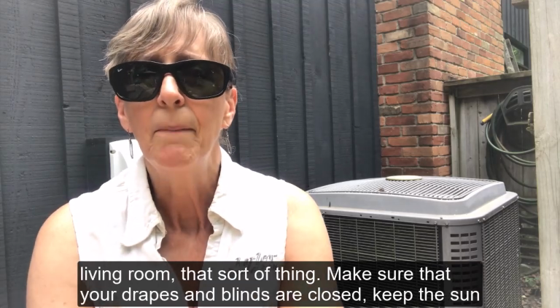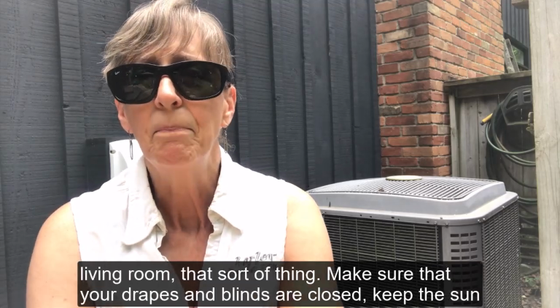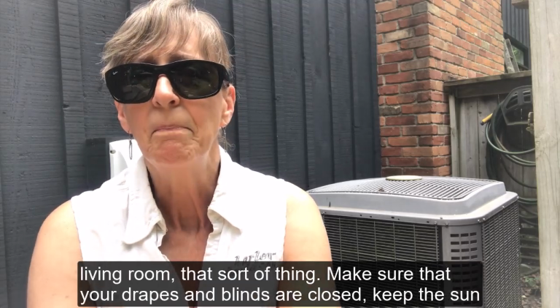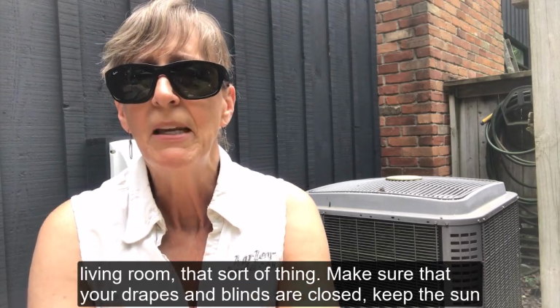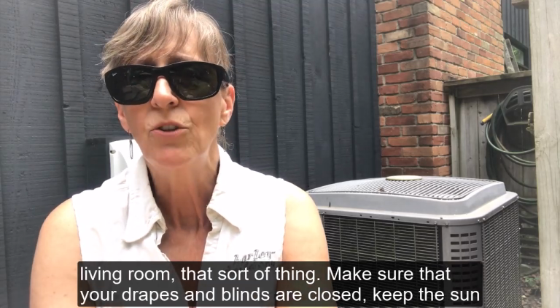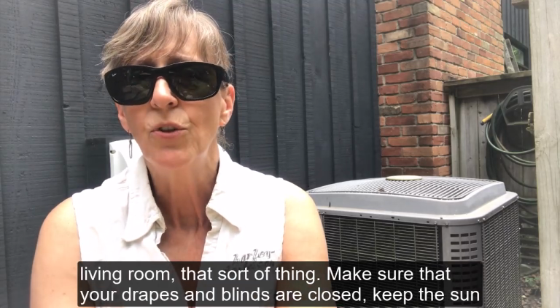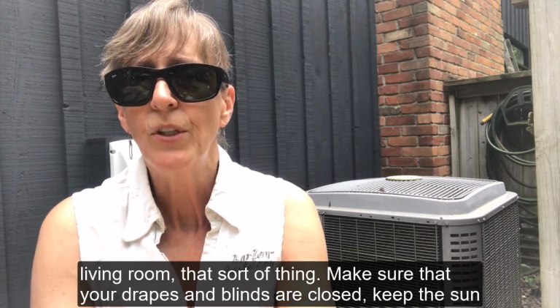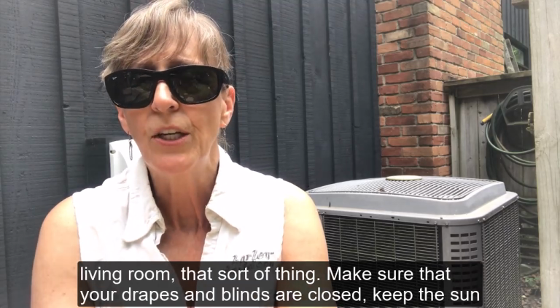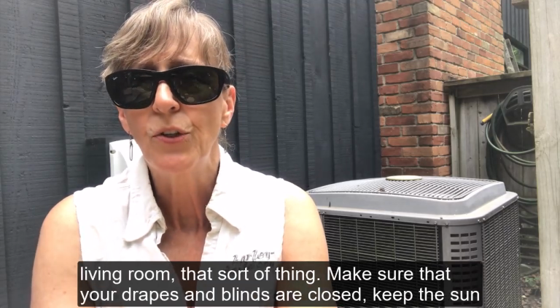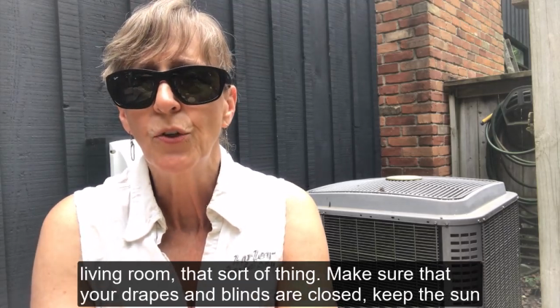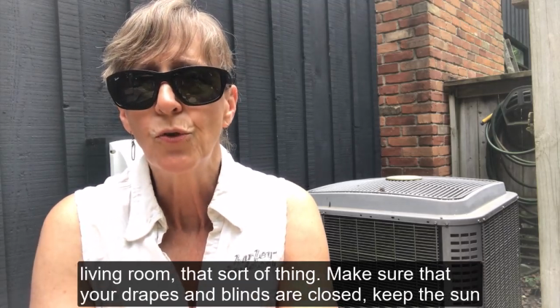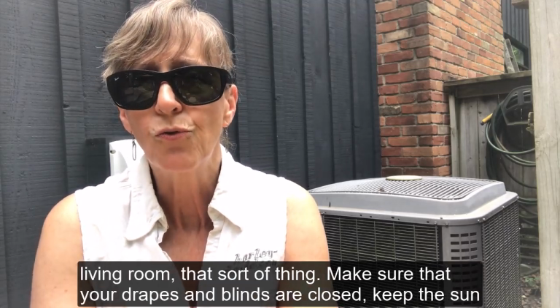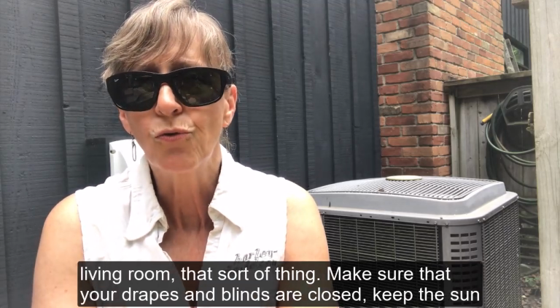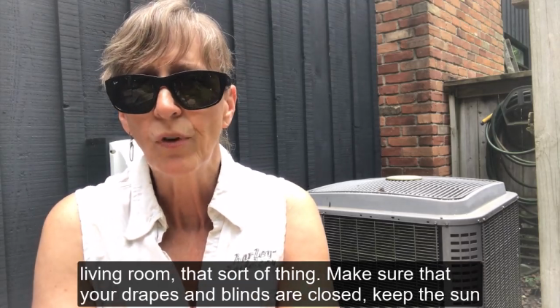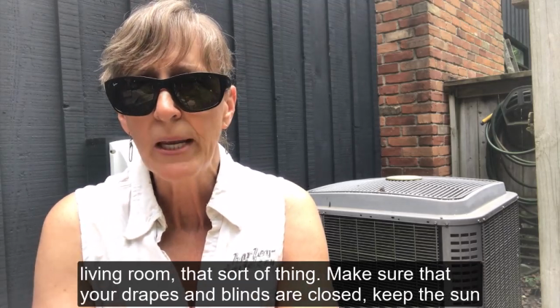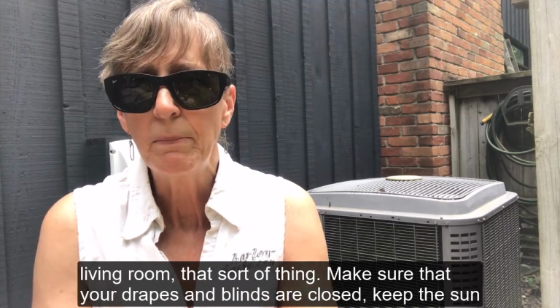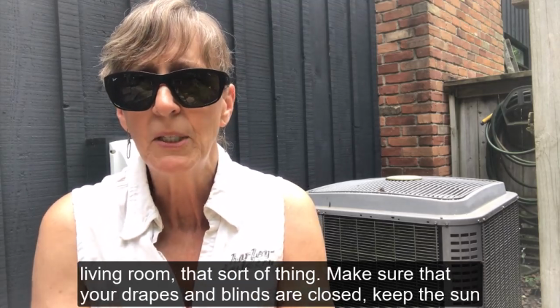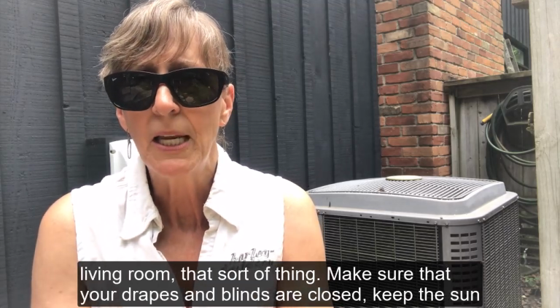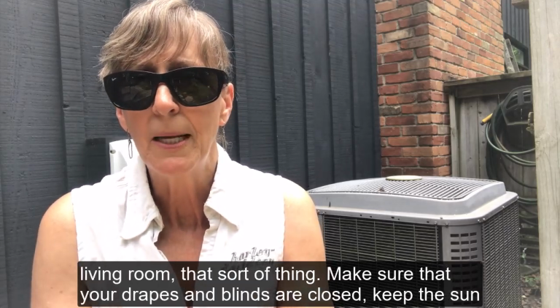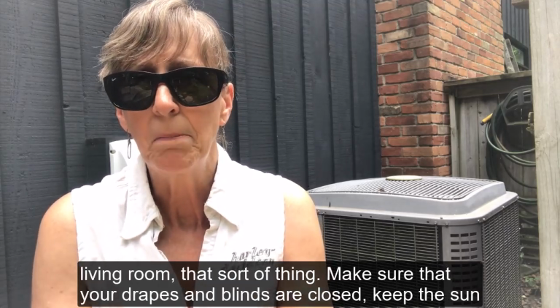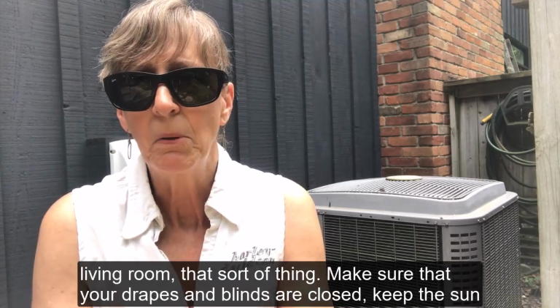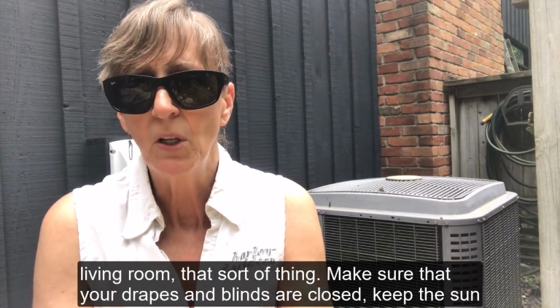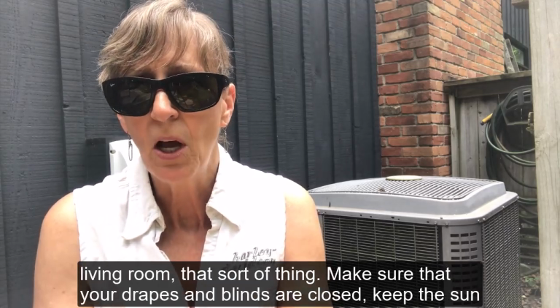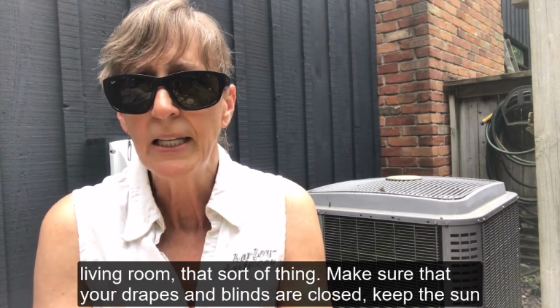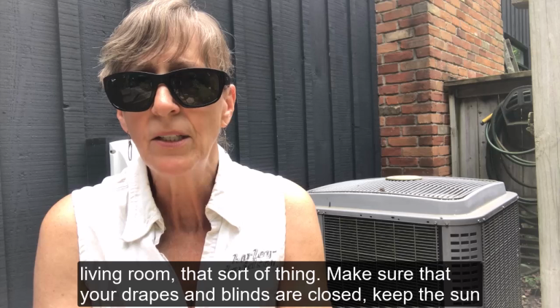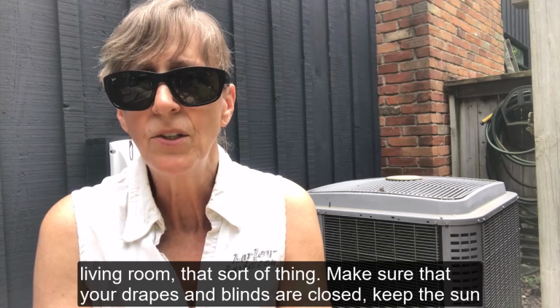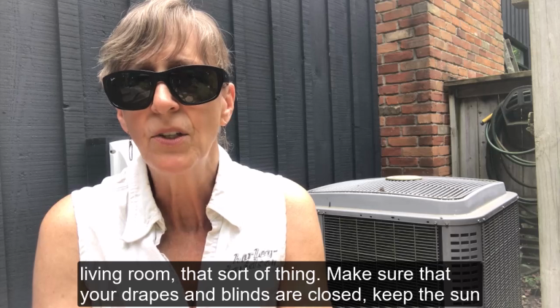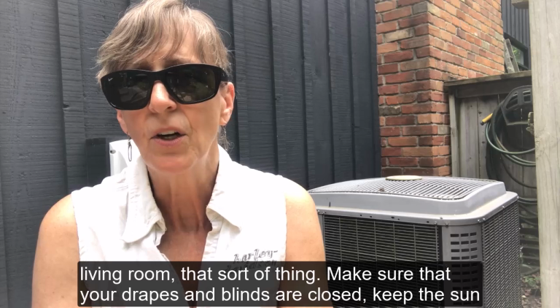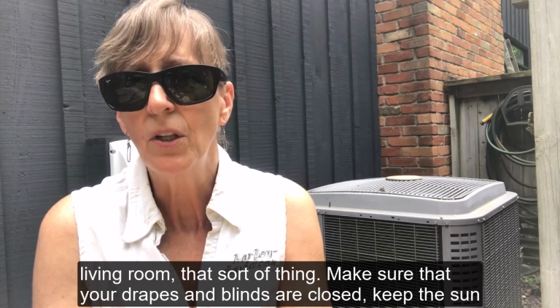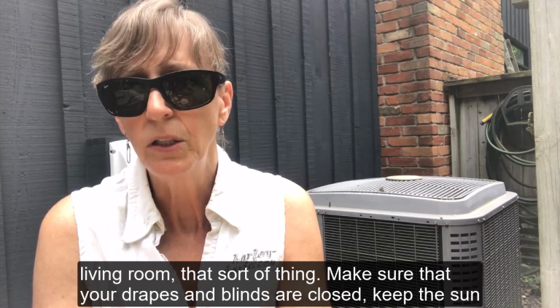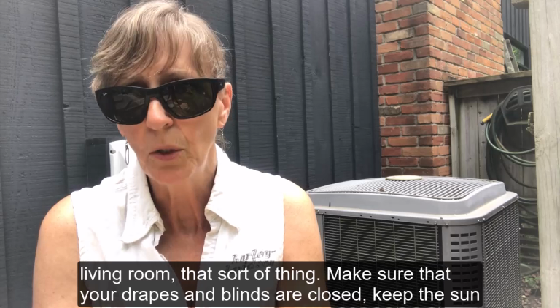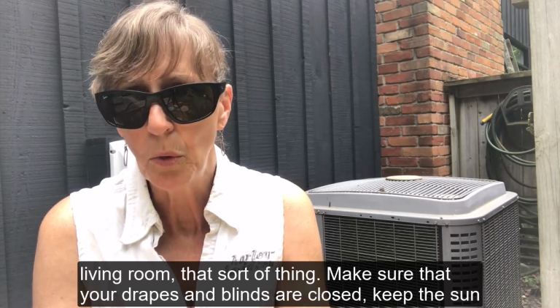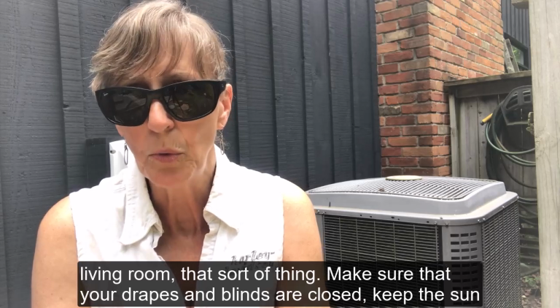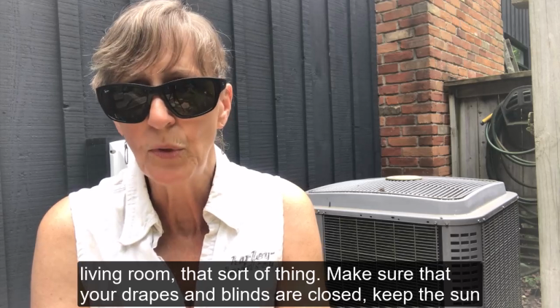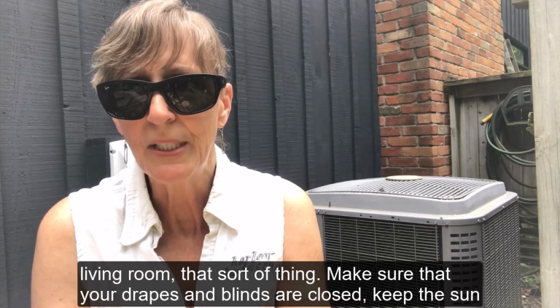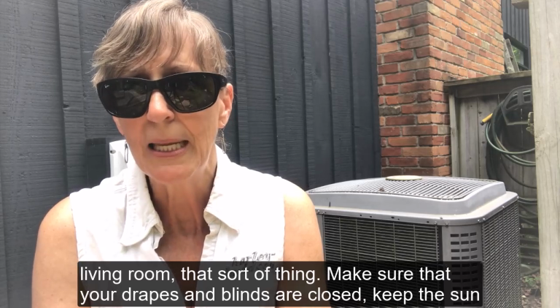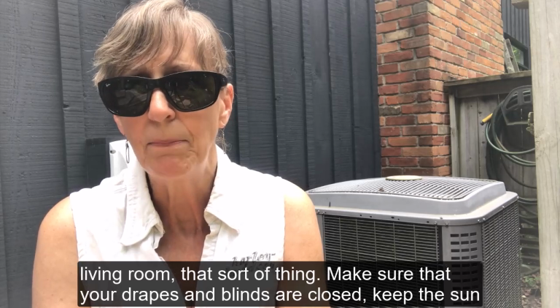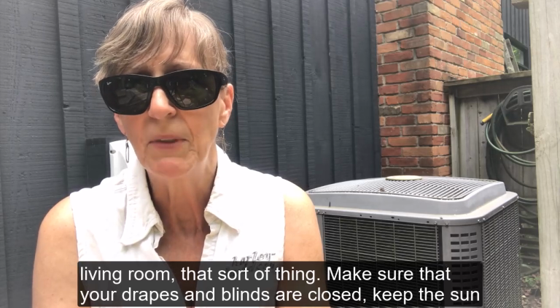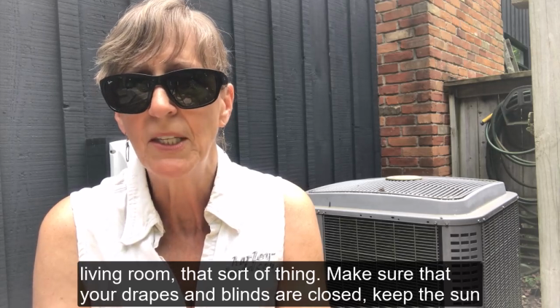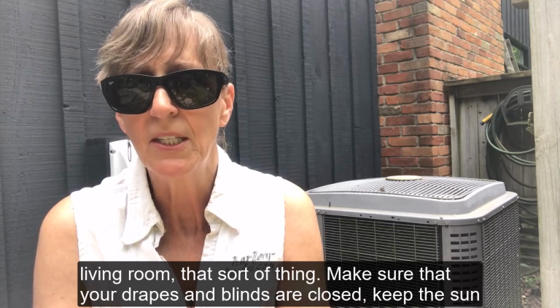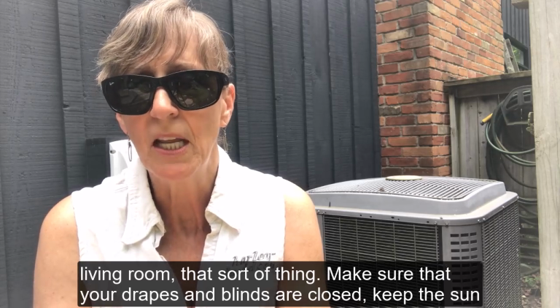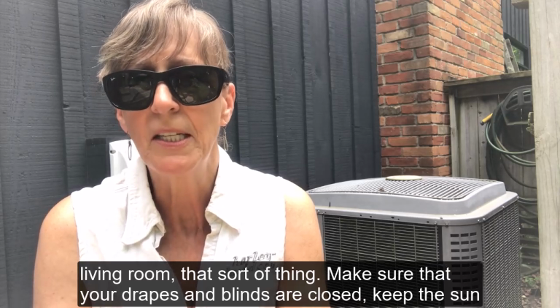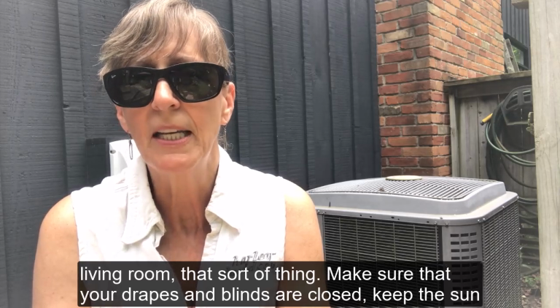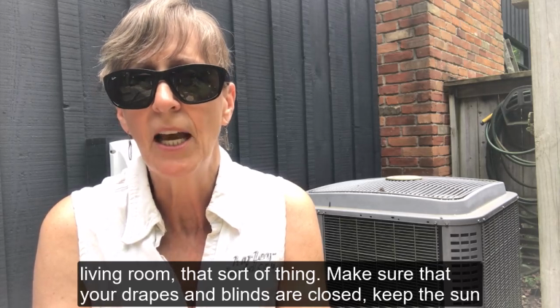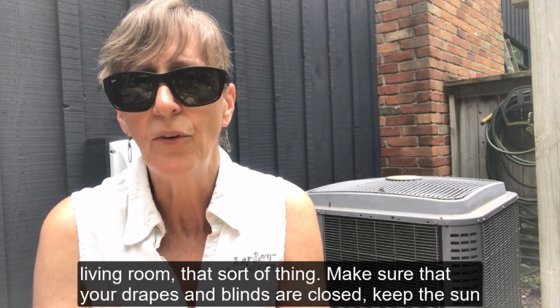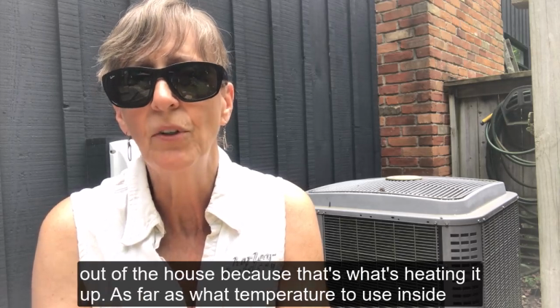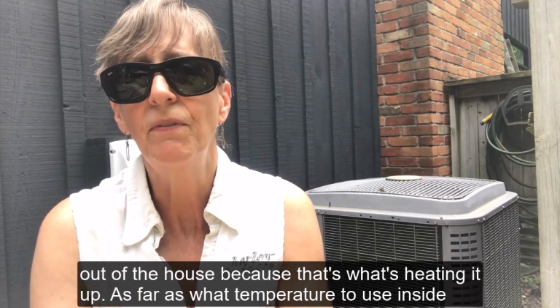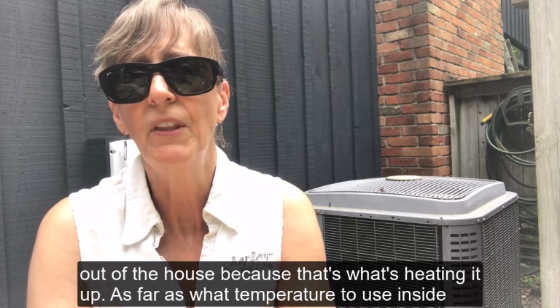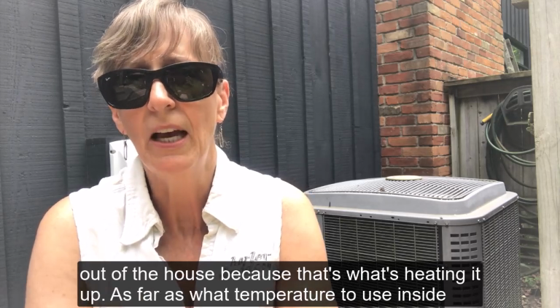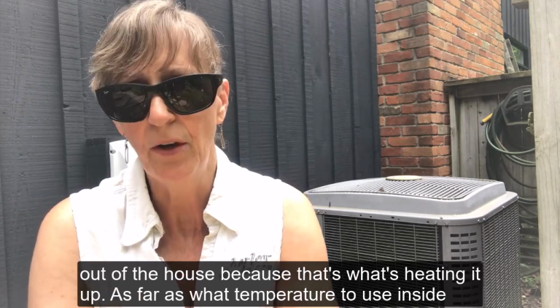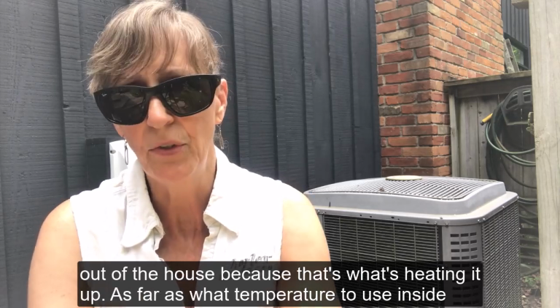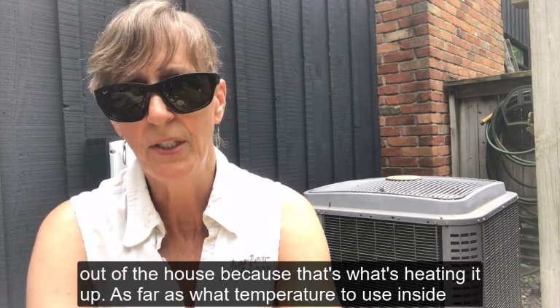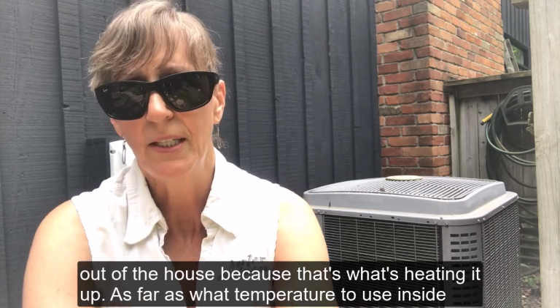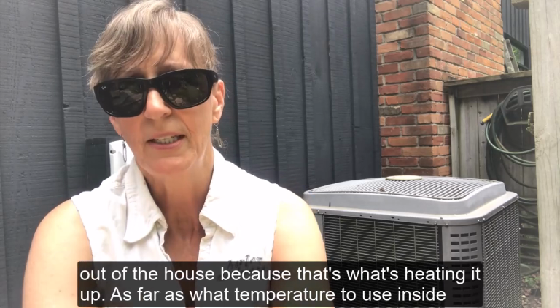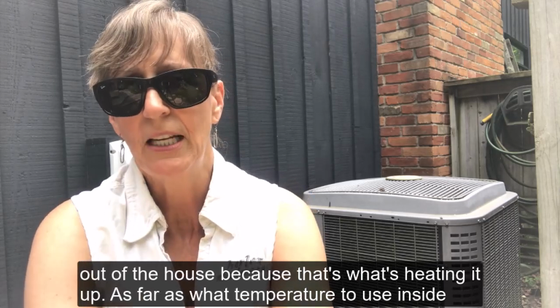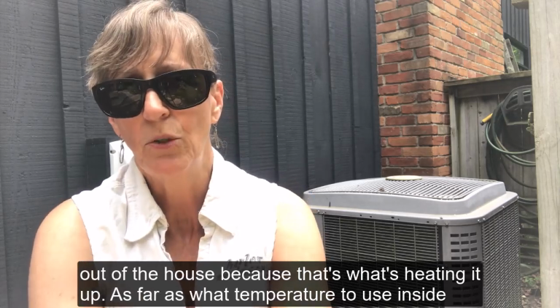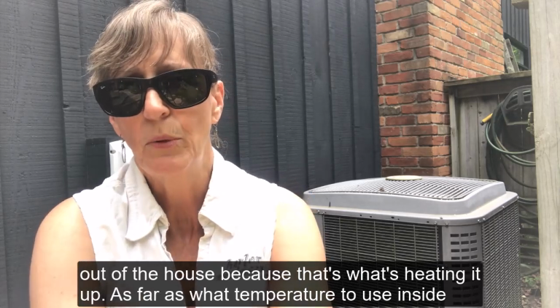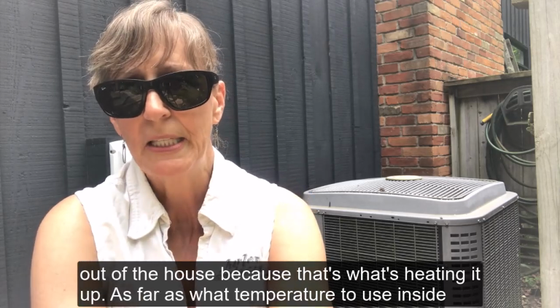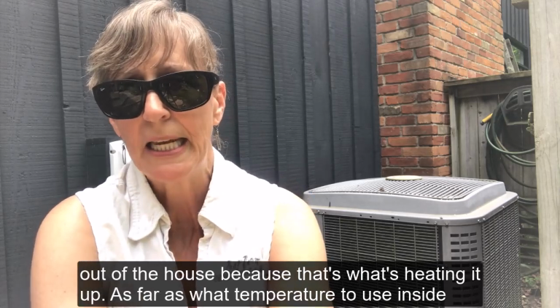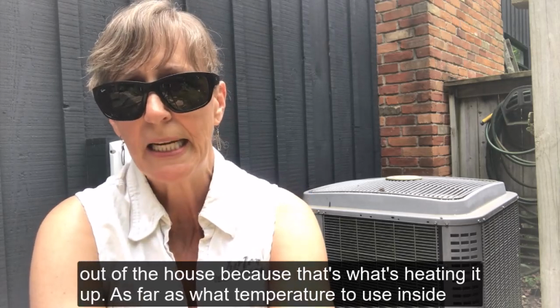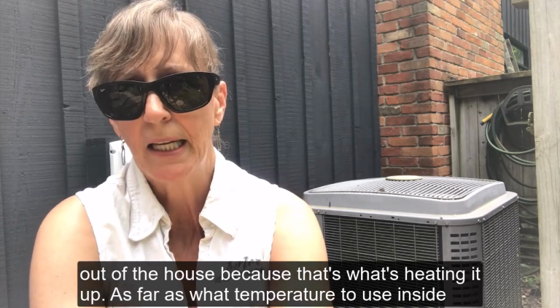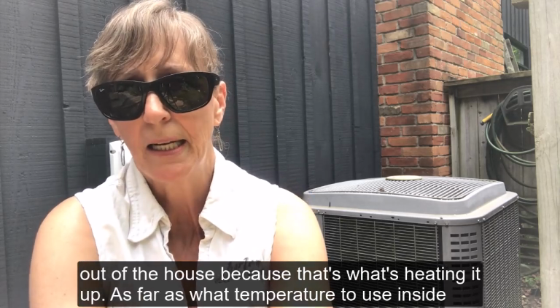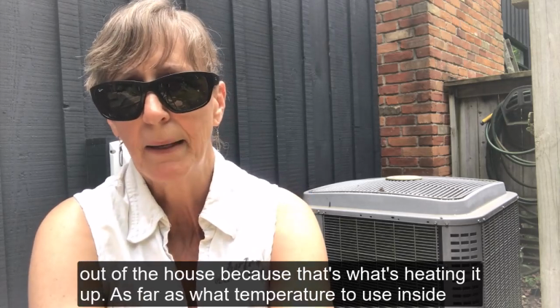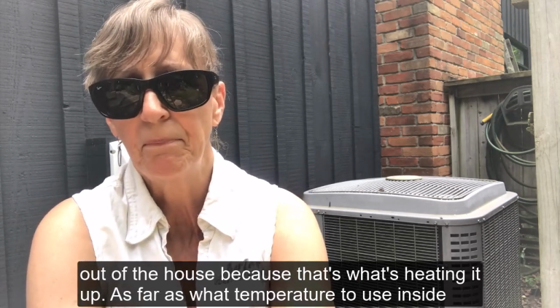Make sure that your drapes and blinds are closed. Keep the sun out of the house because that's what's heating it up.